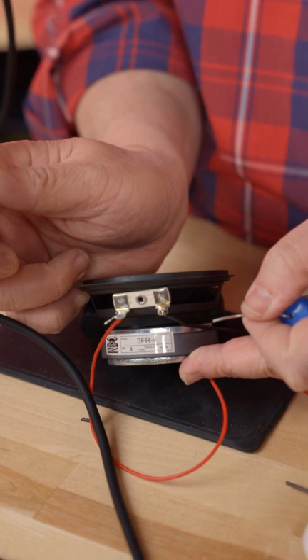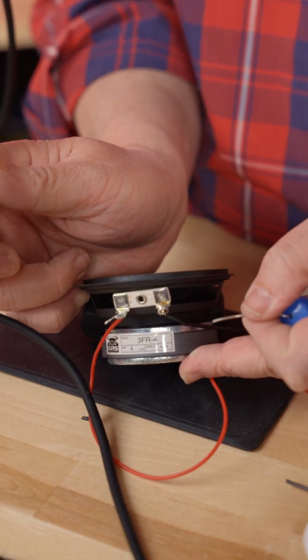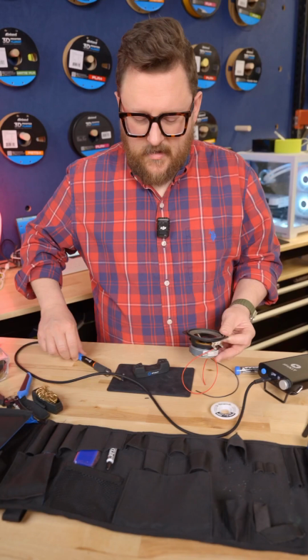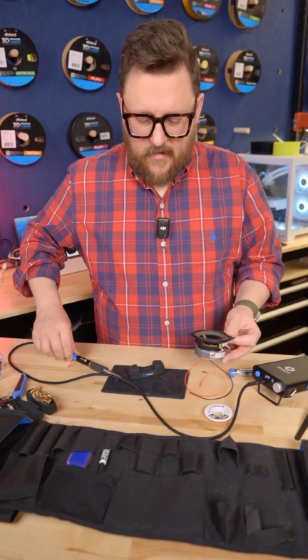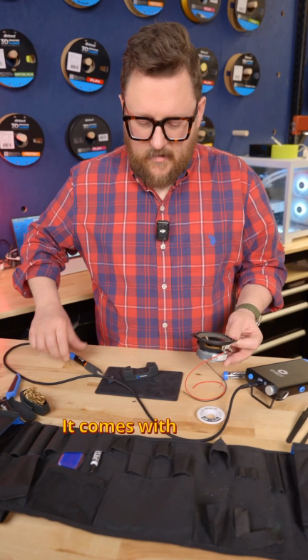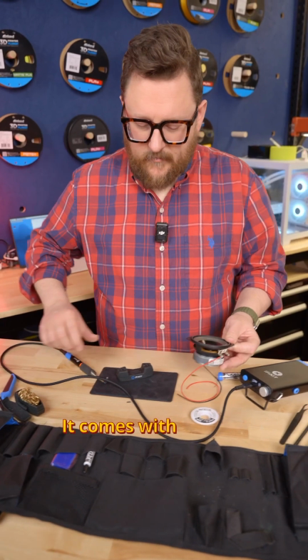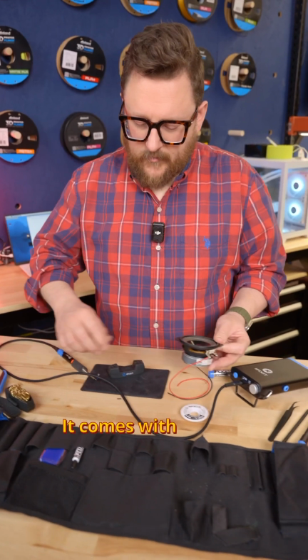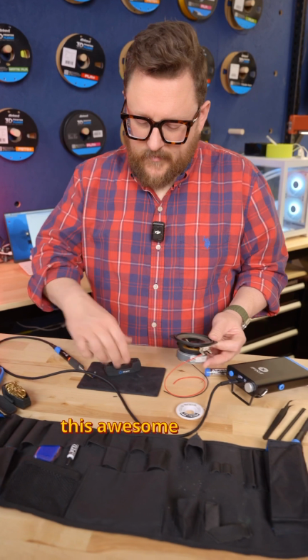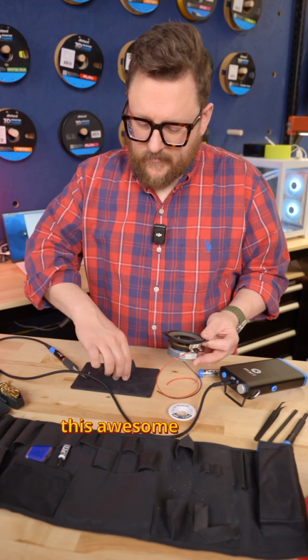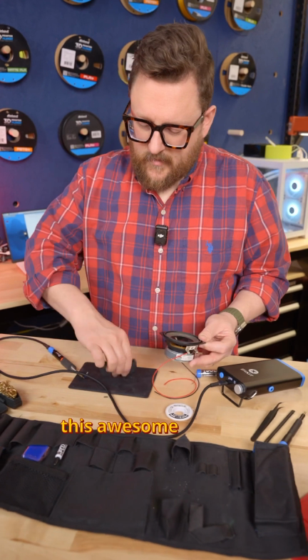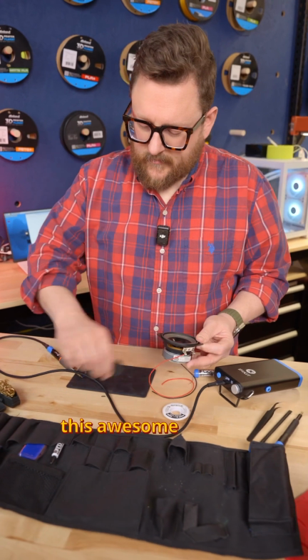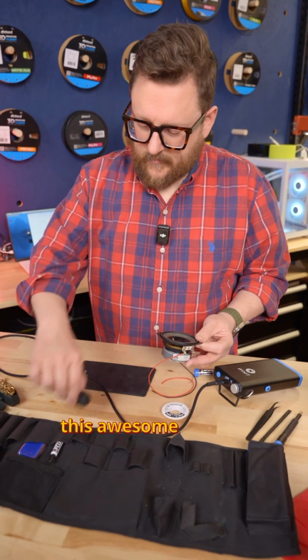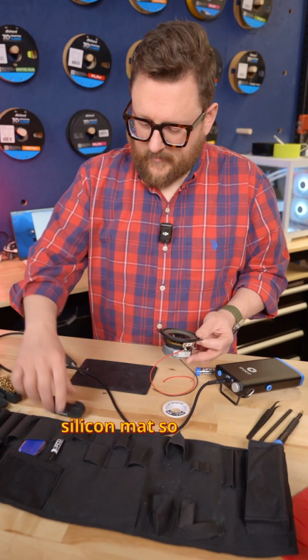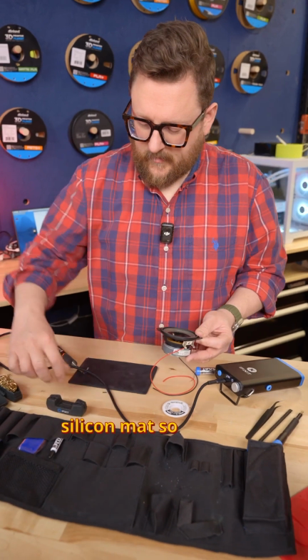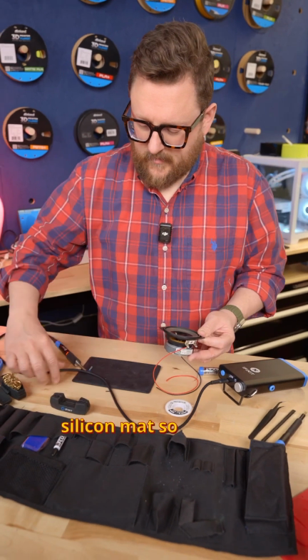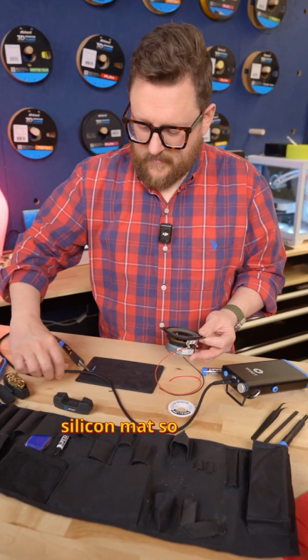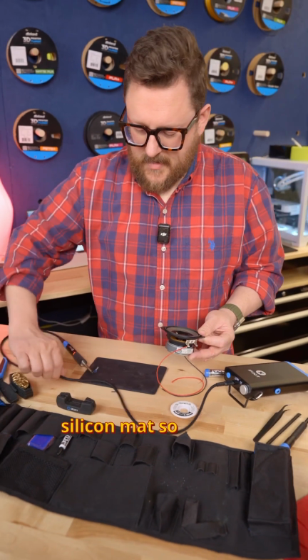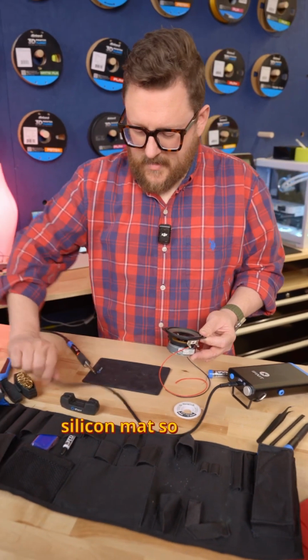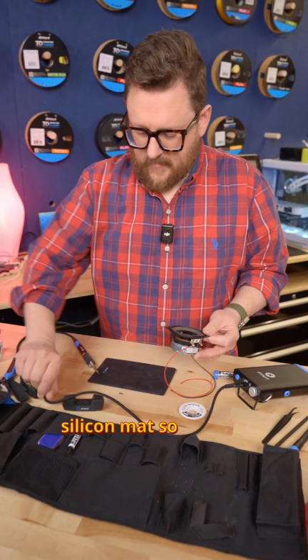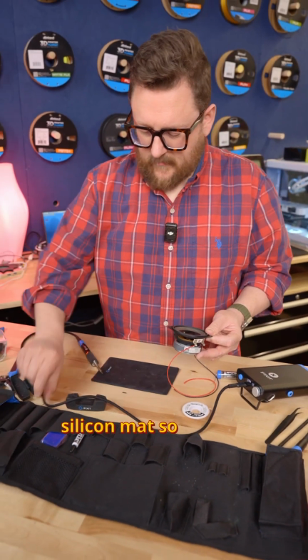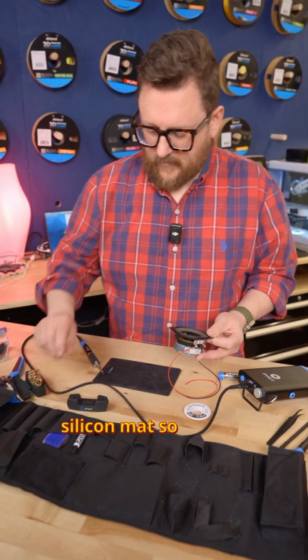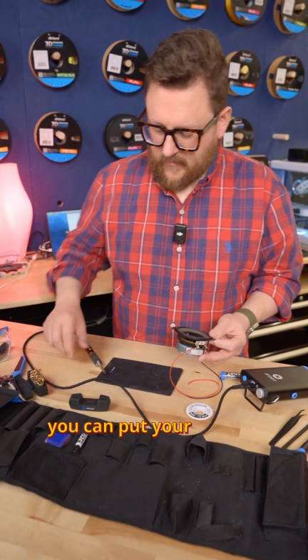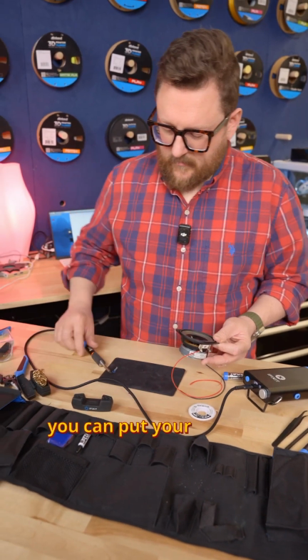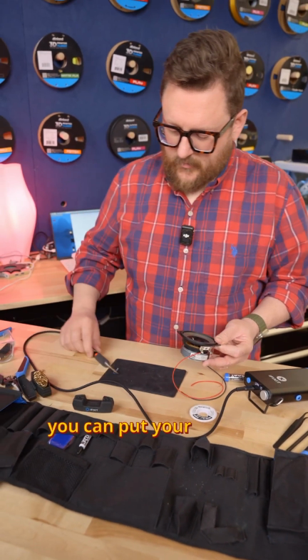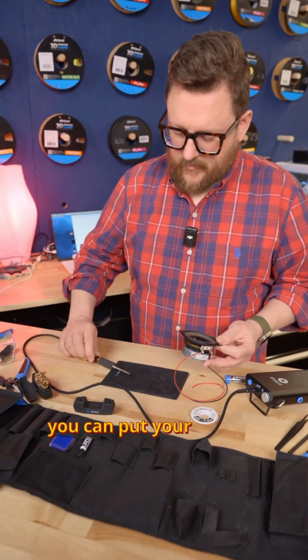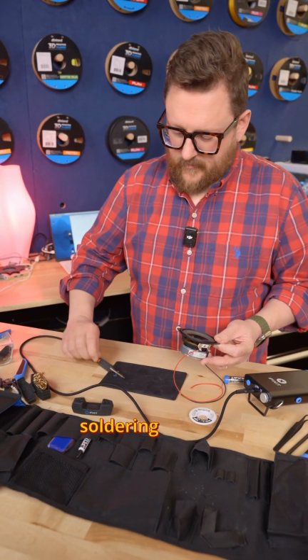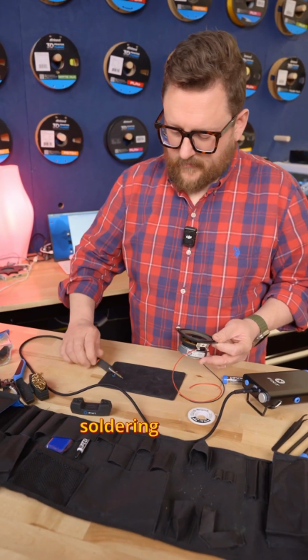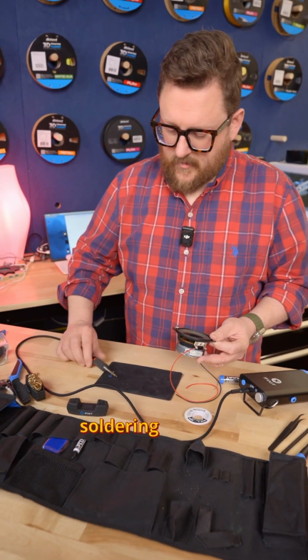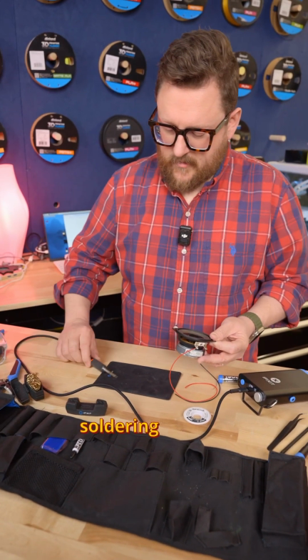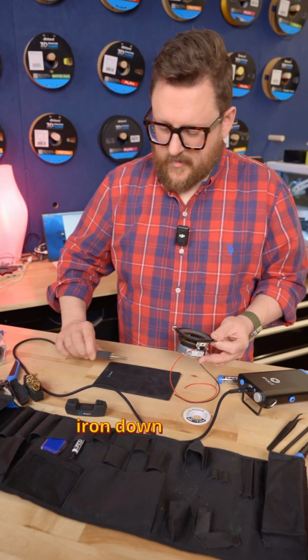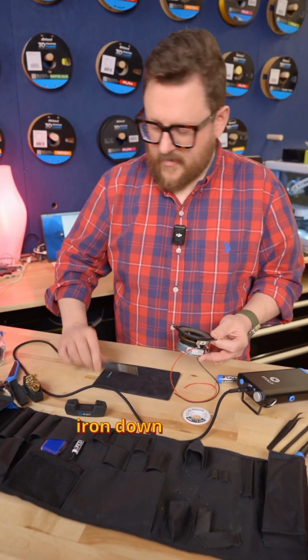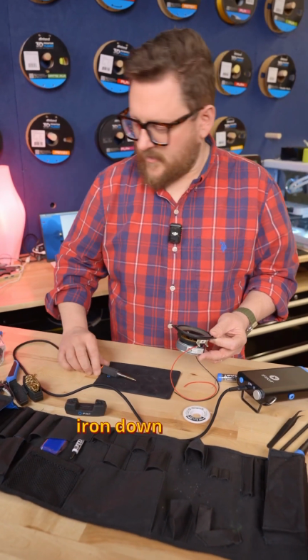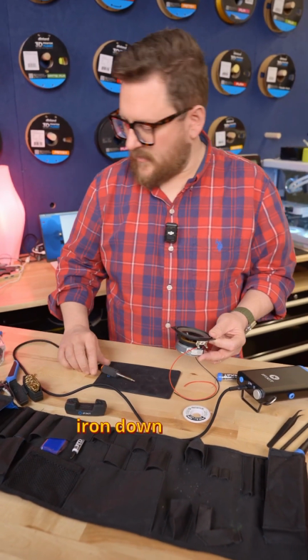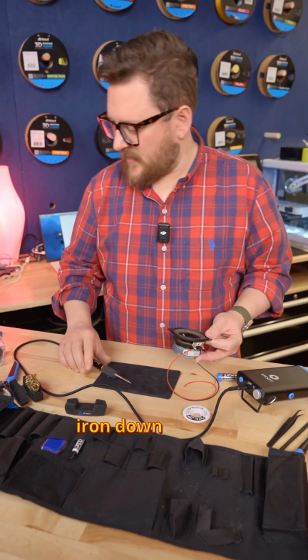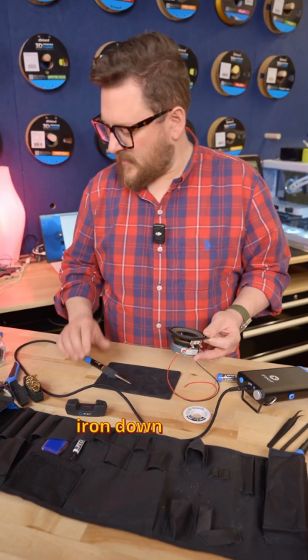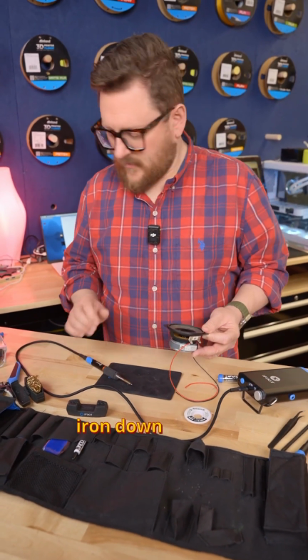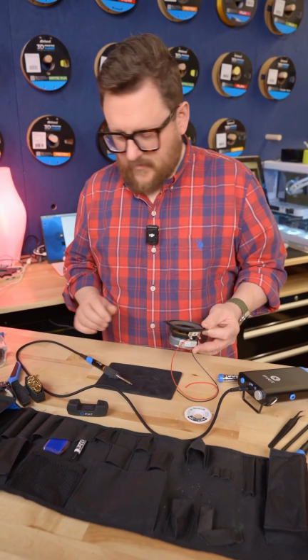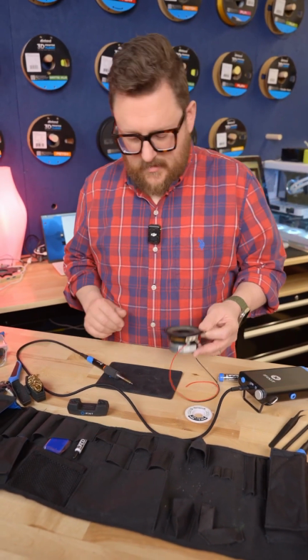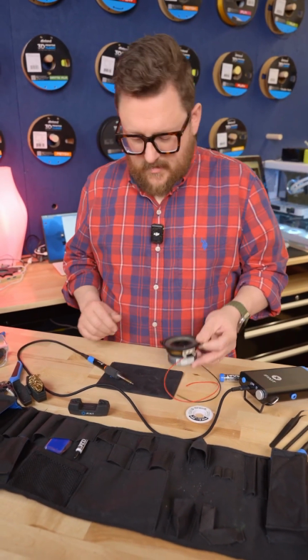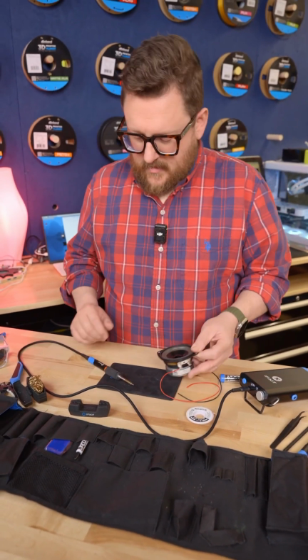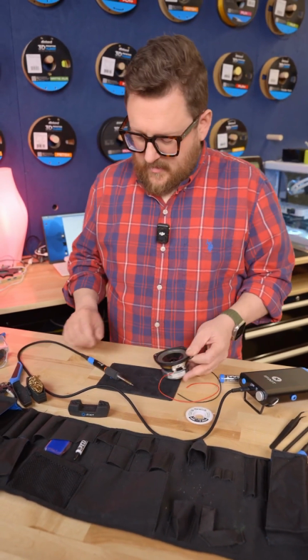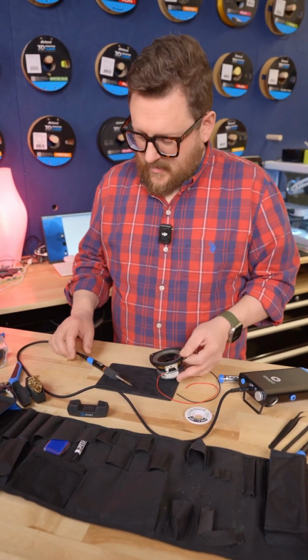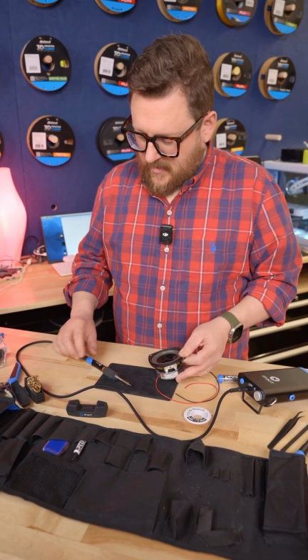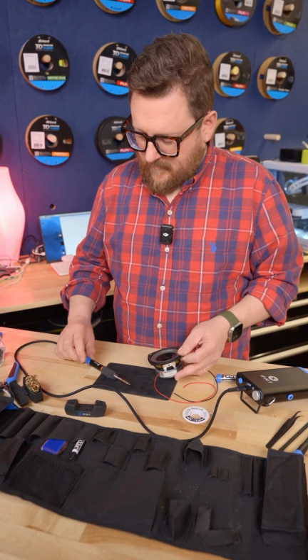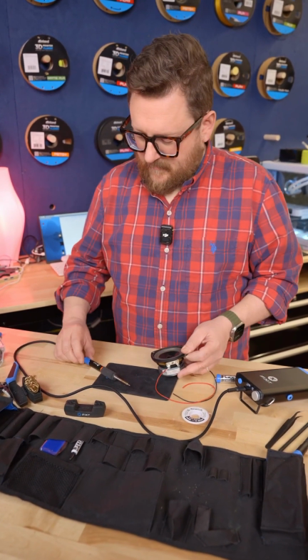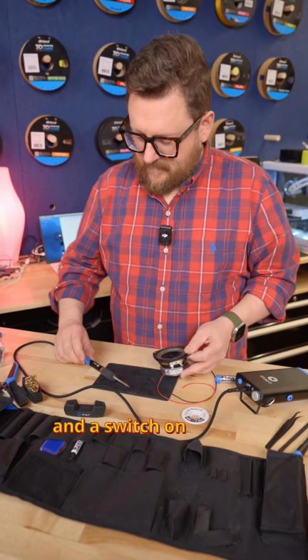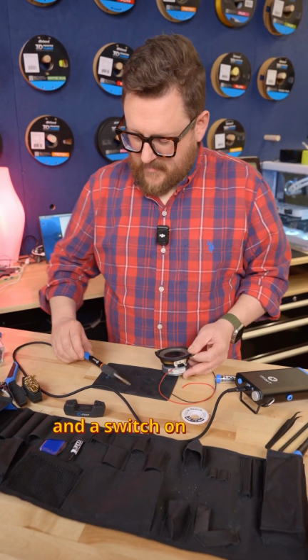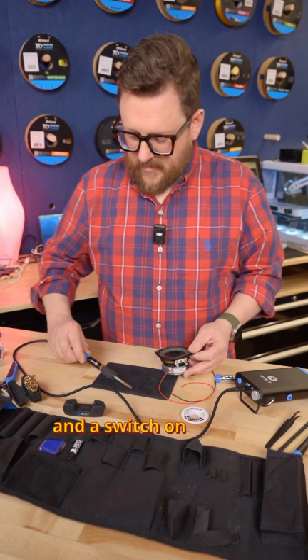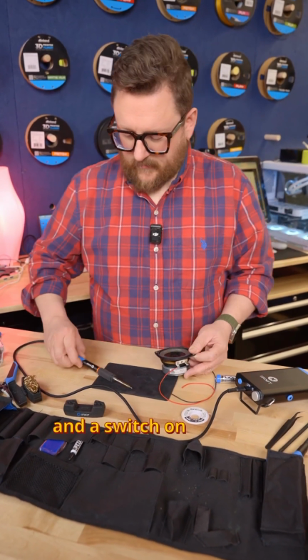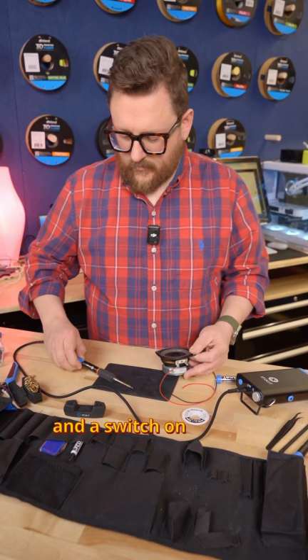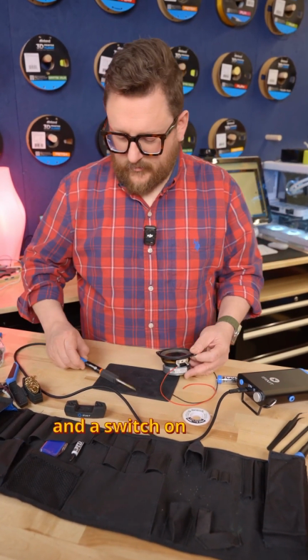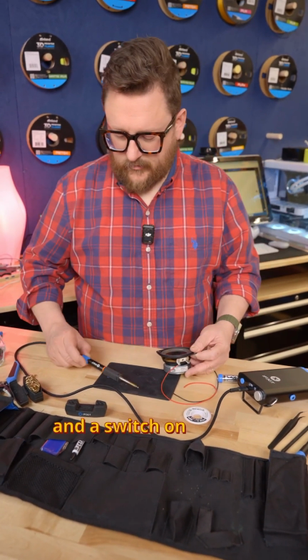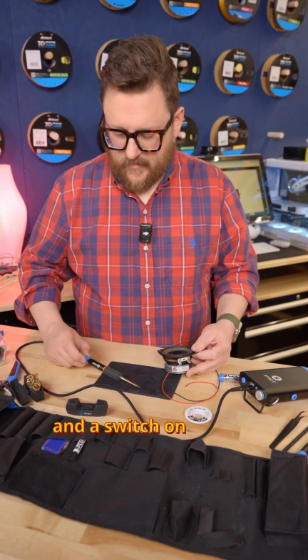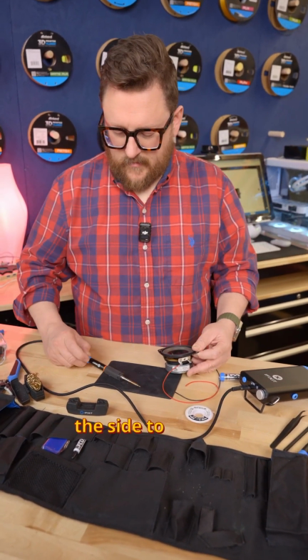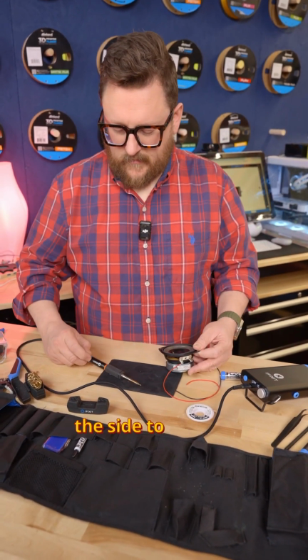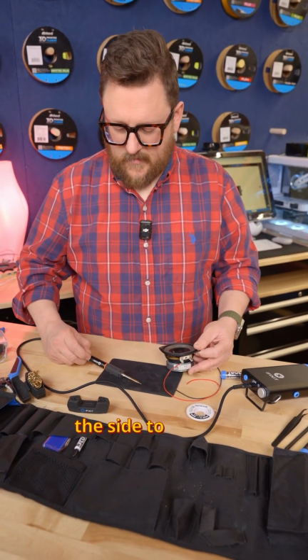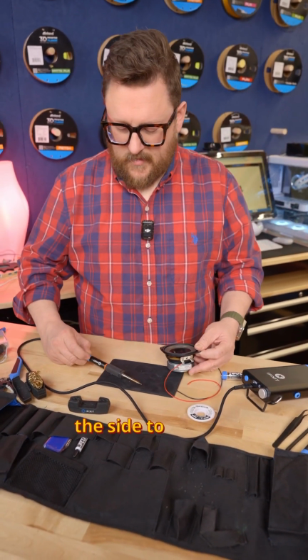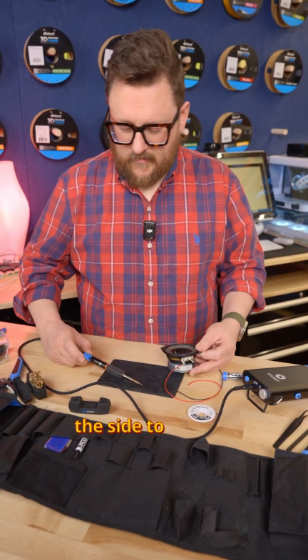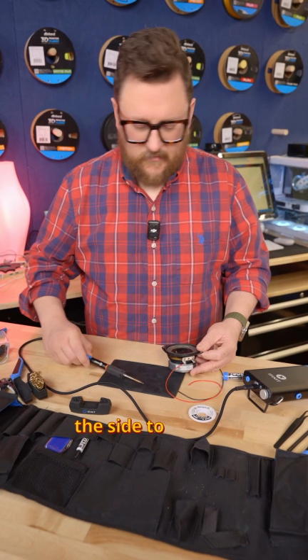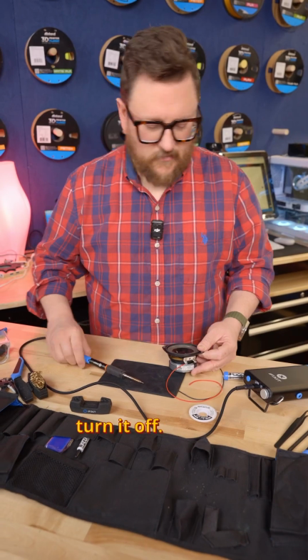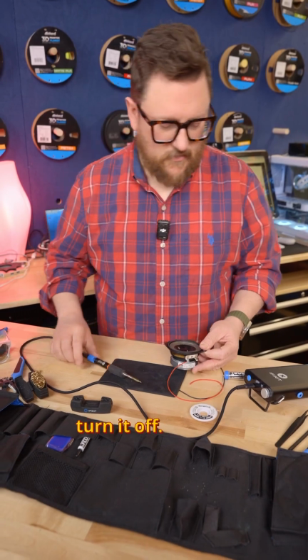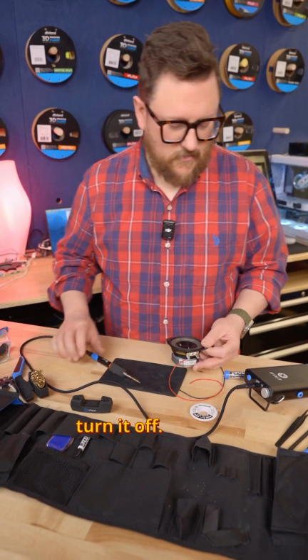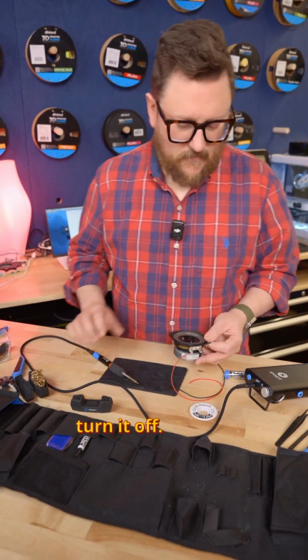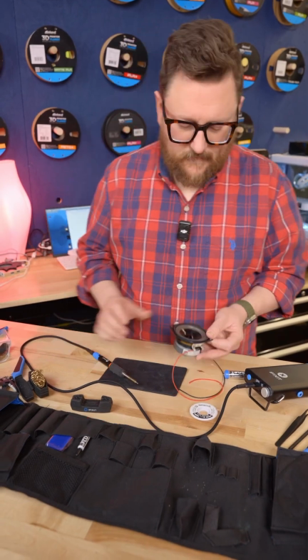It comes with this awesome silicon mat so you can put your soldering iron down, and a switch on the side to turn it off.